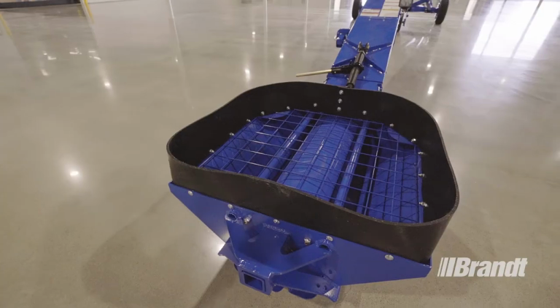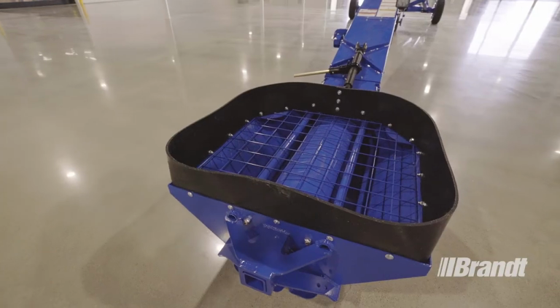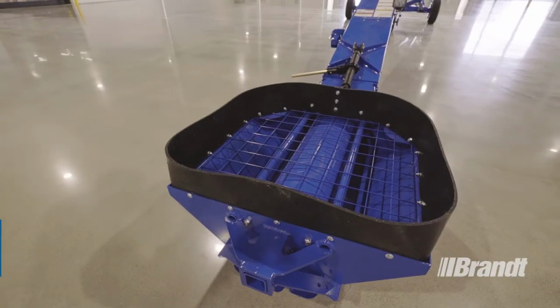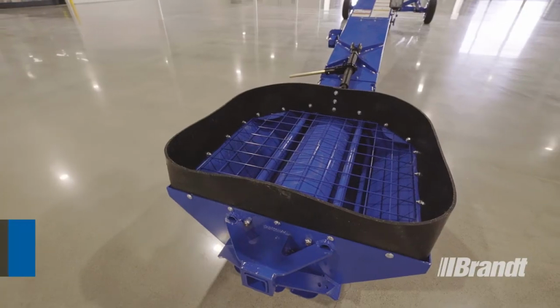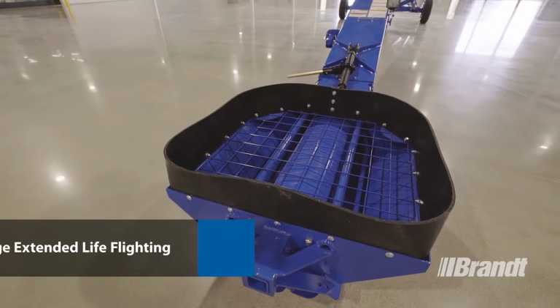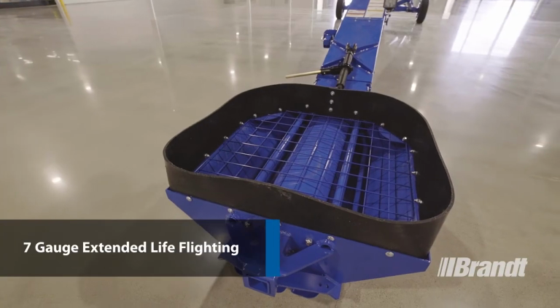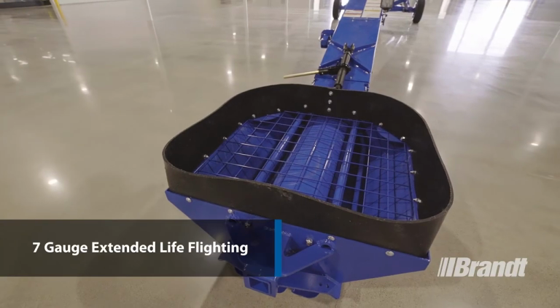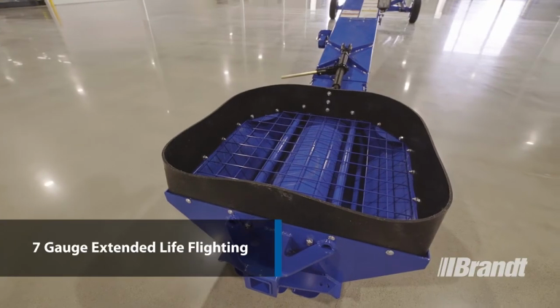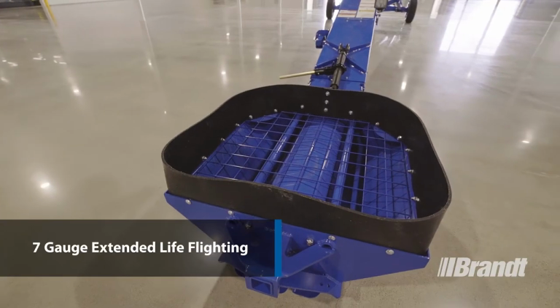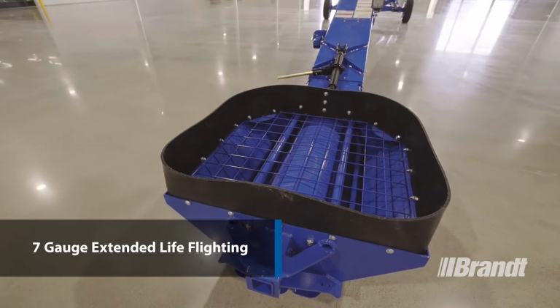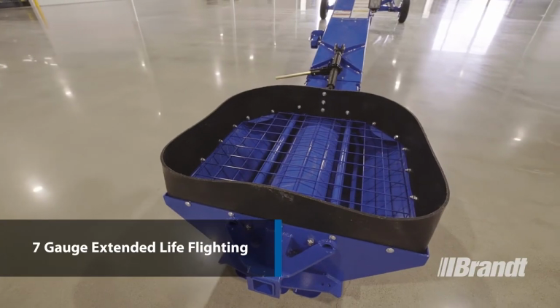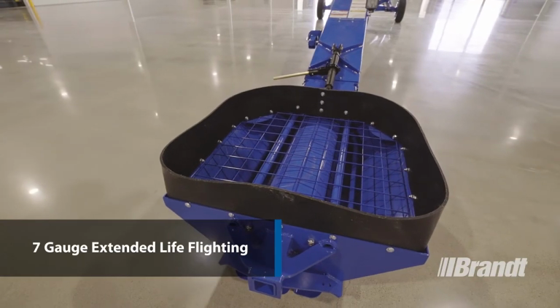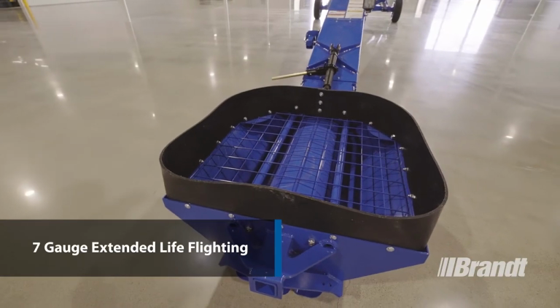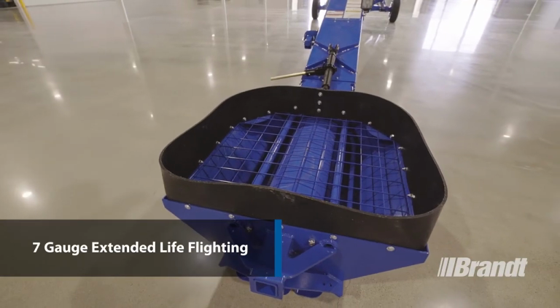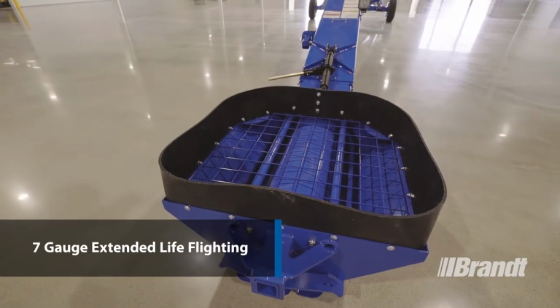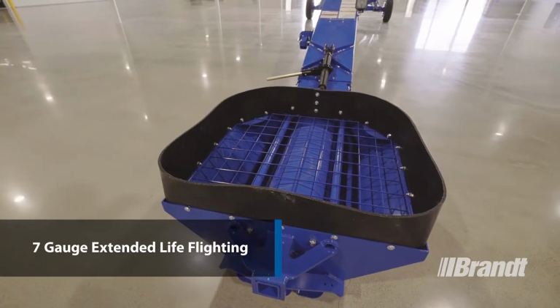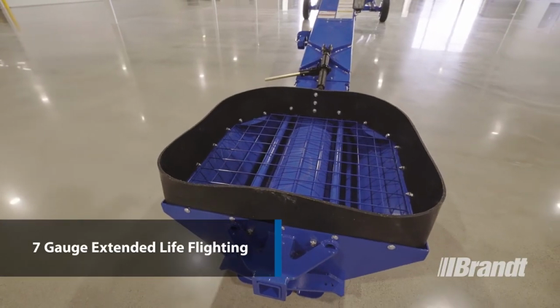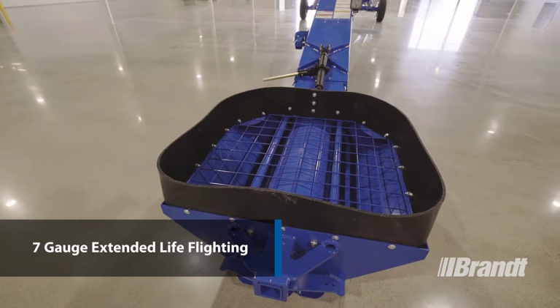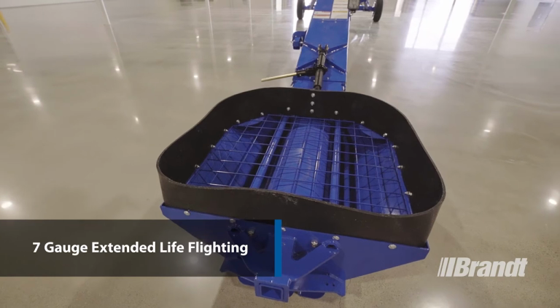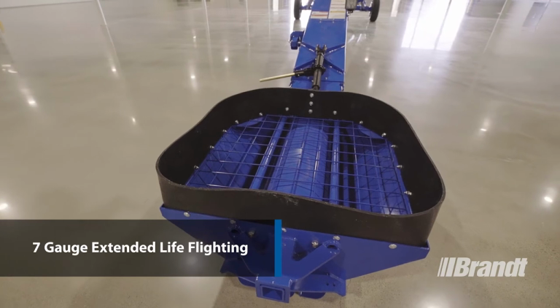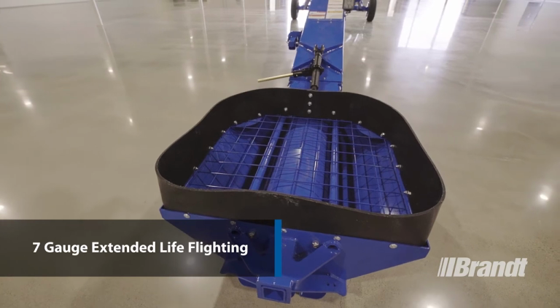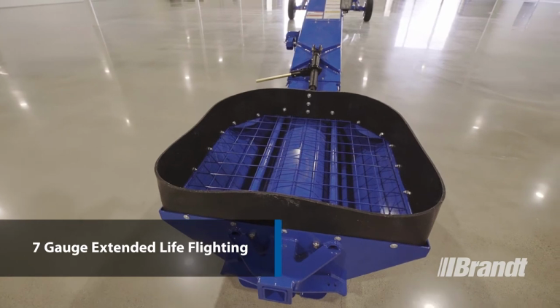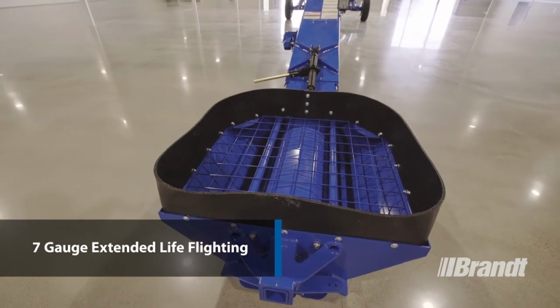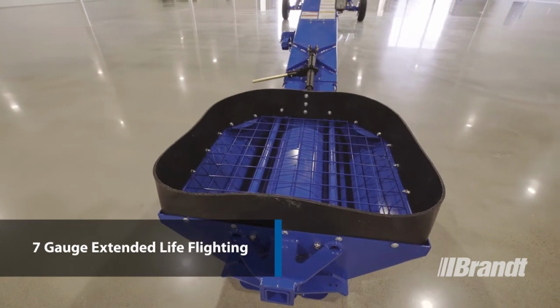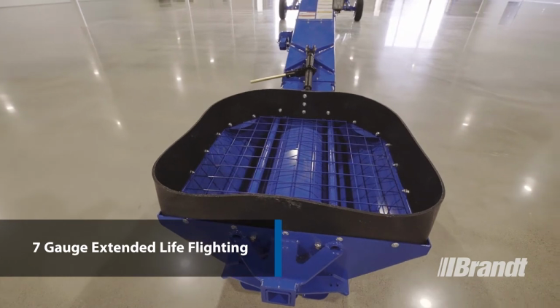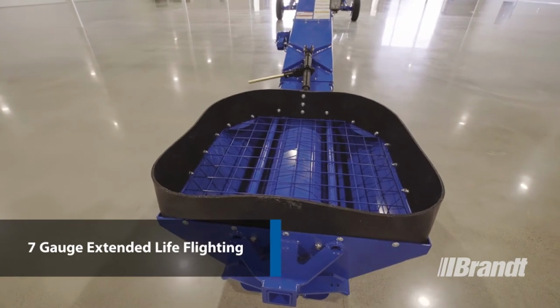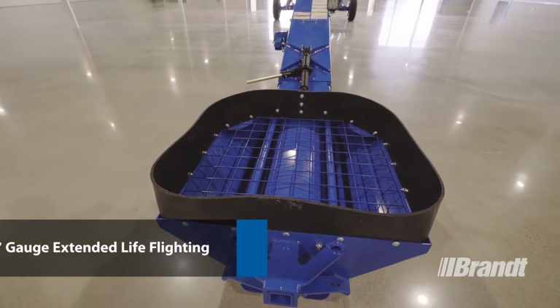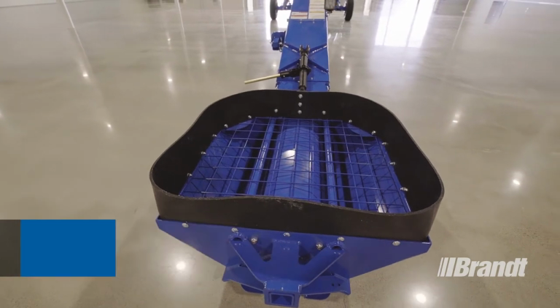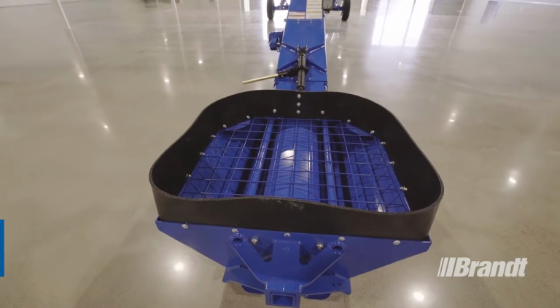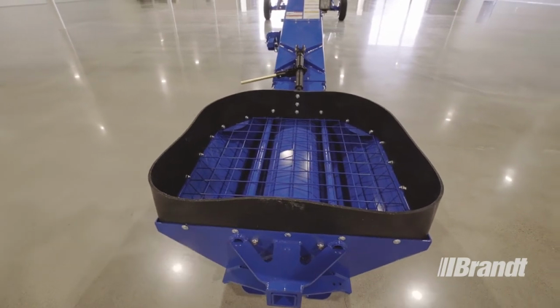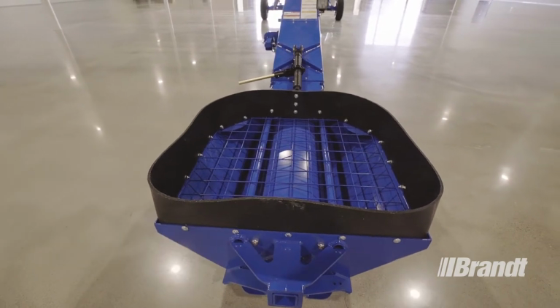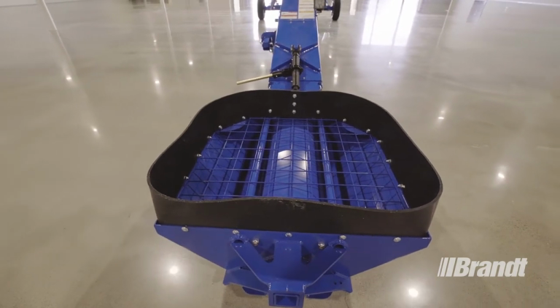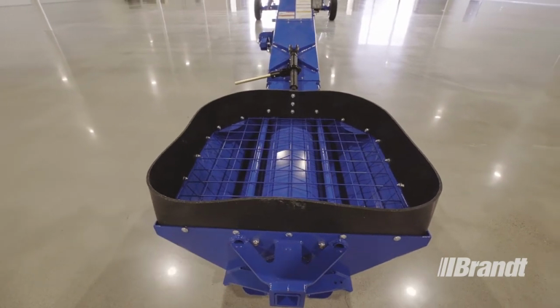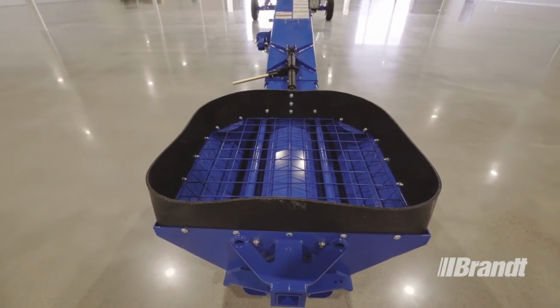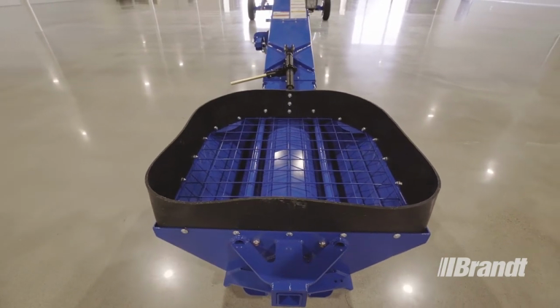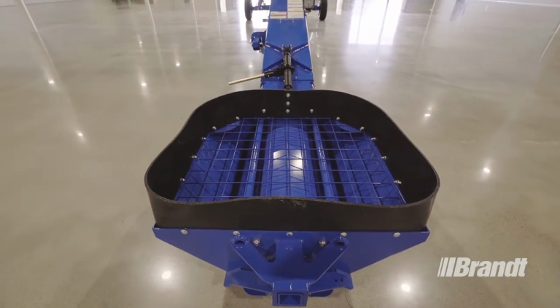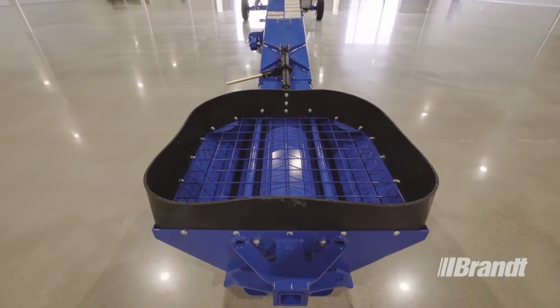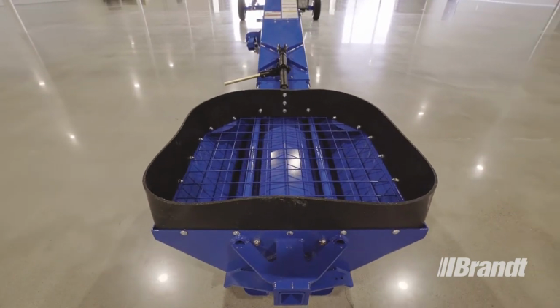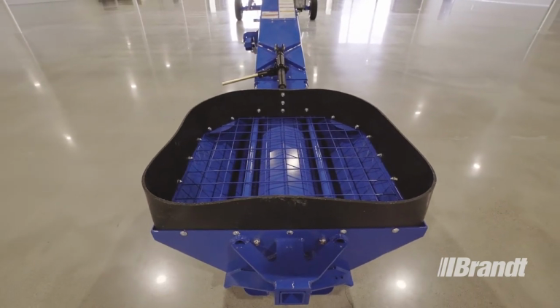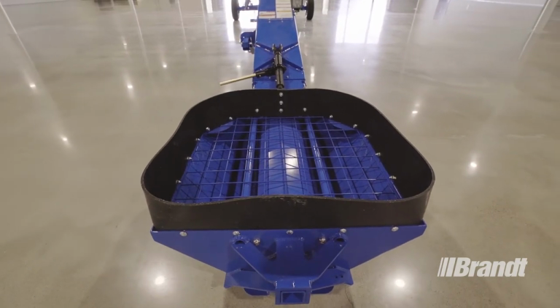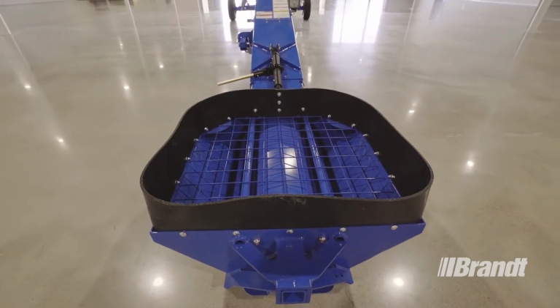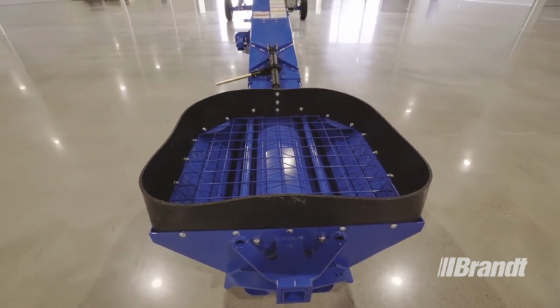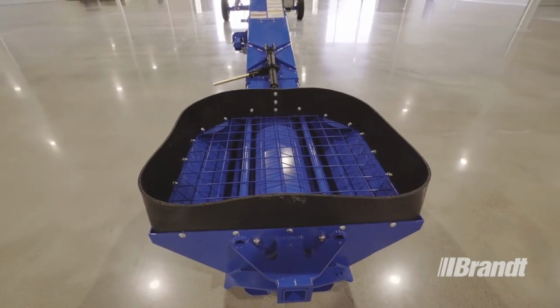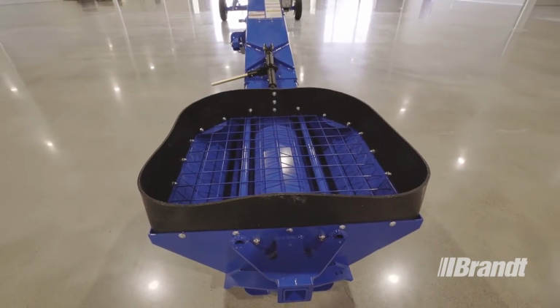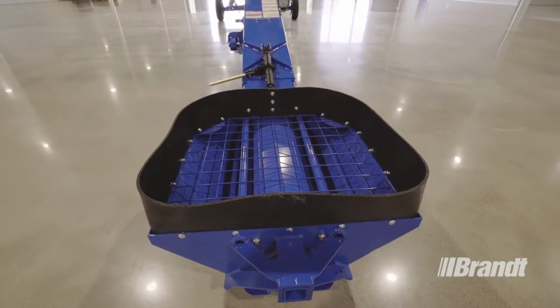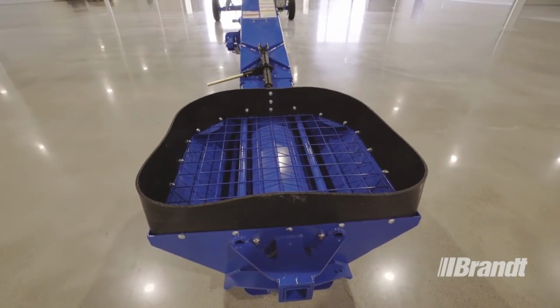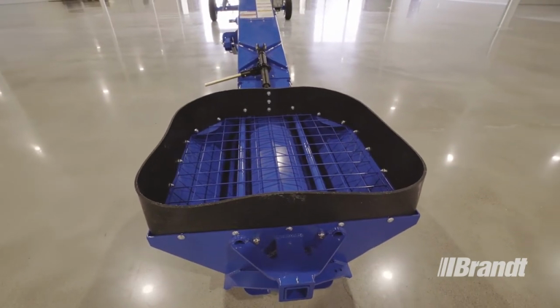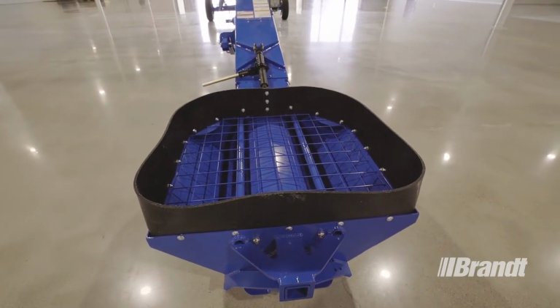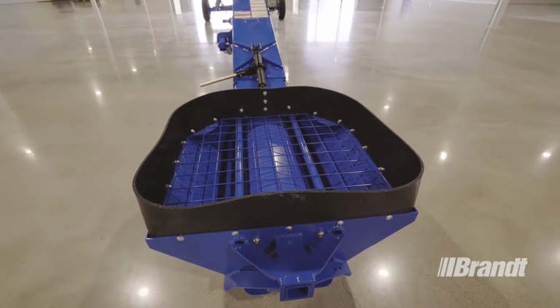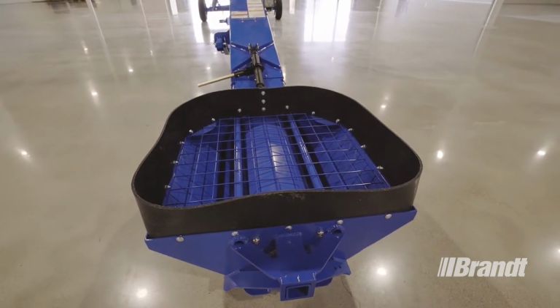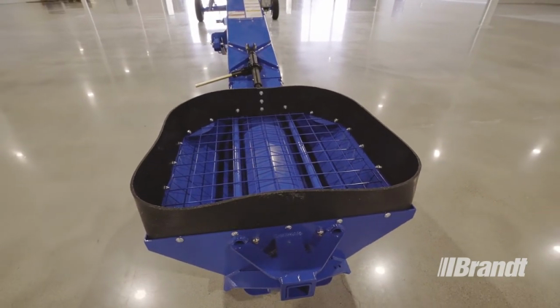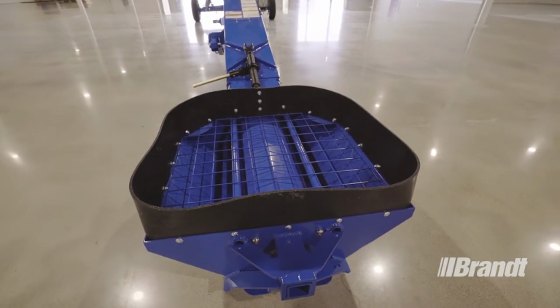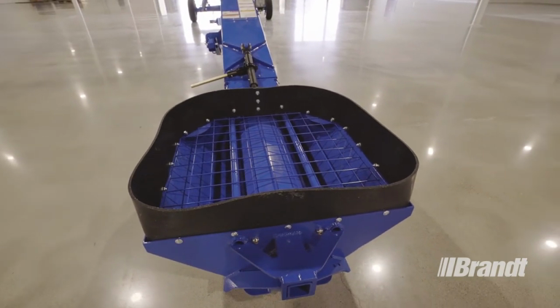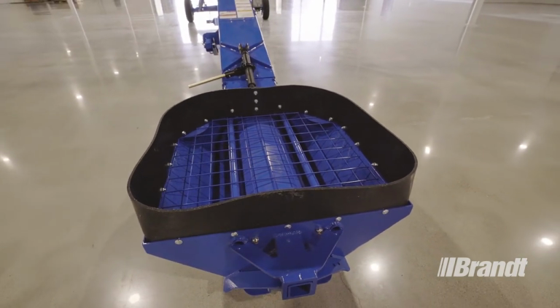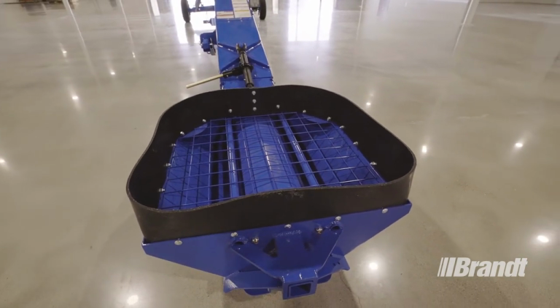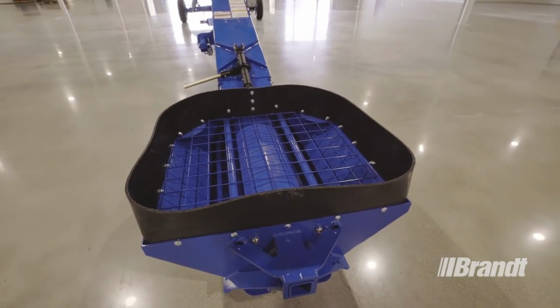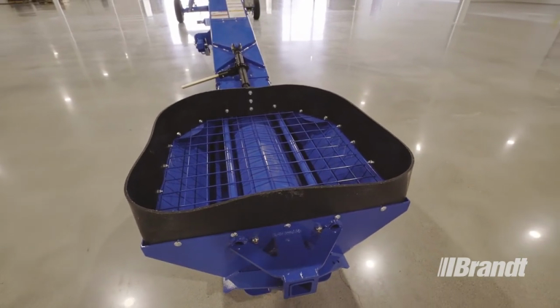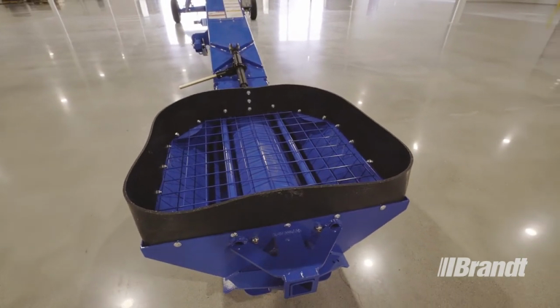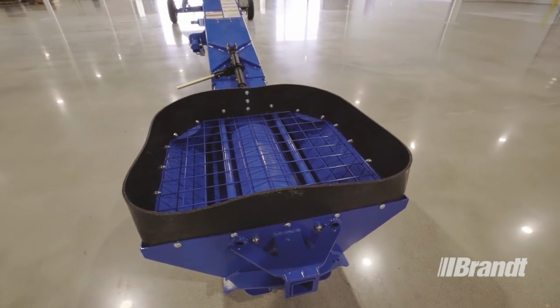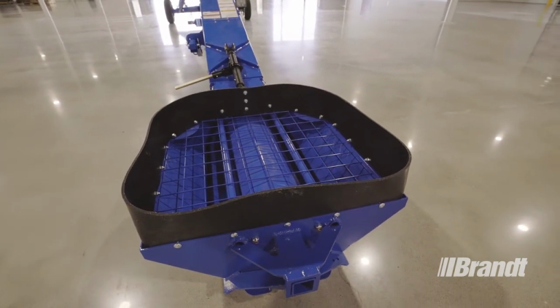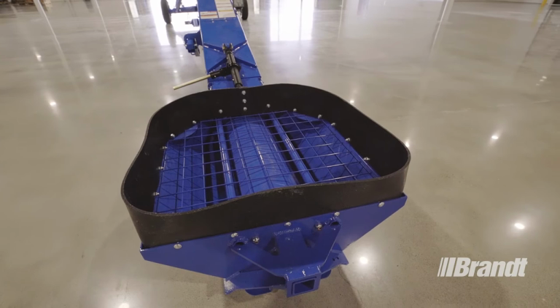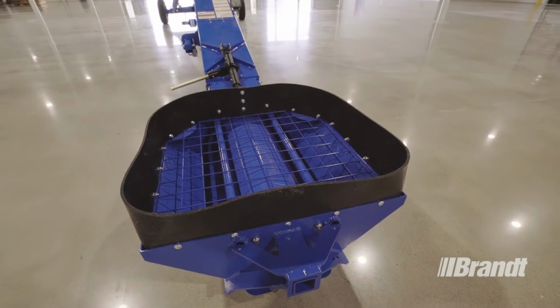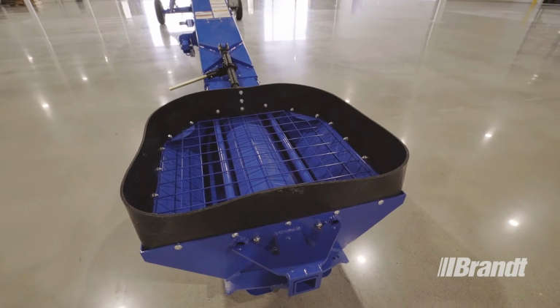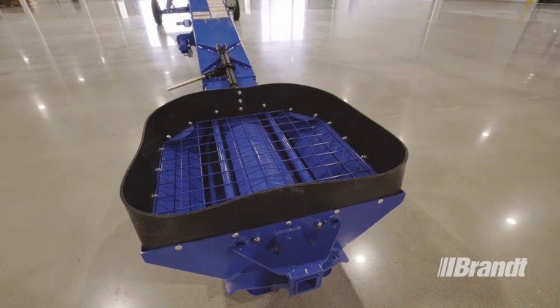That, combined with extended life flighting throughout the intake, helps reduce the amount of wear within the components and extend the life of the equipment.